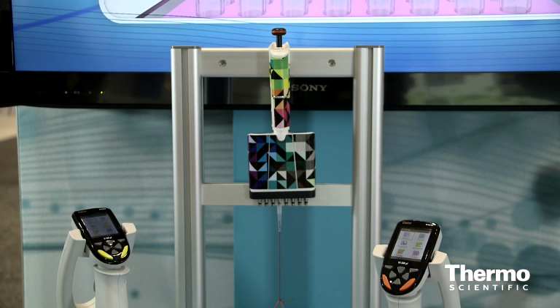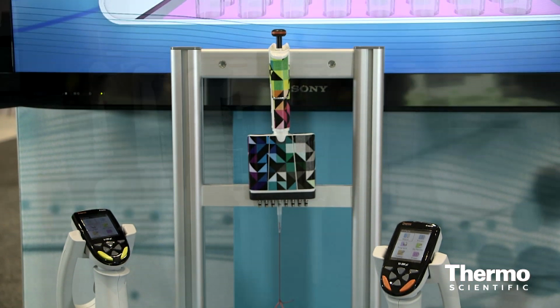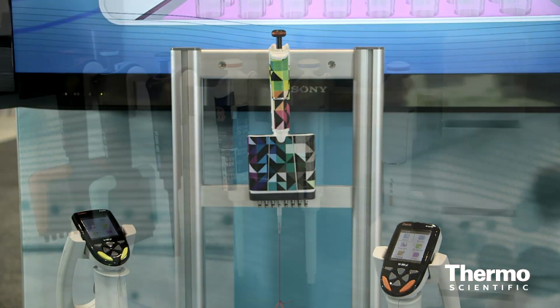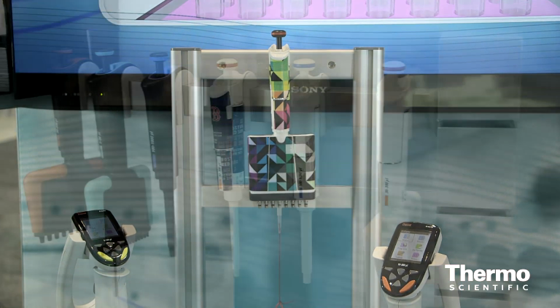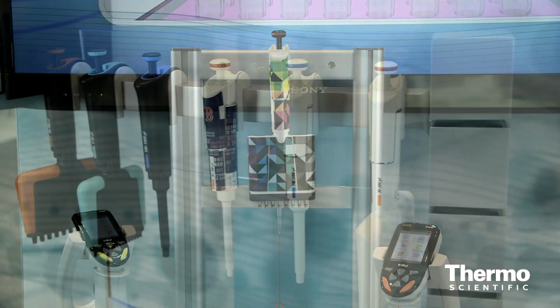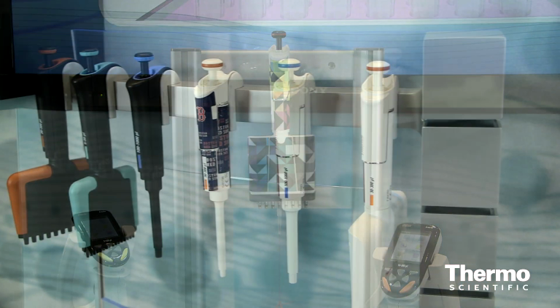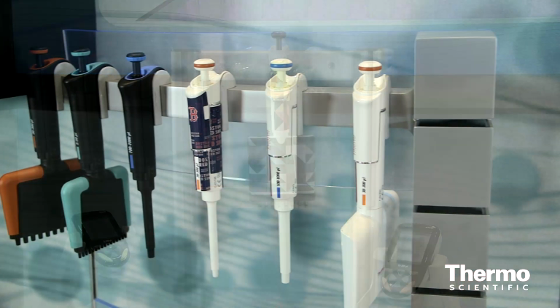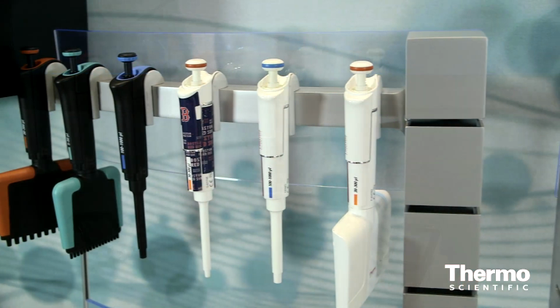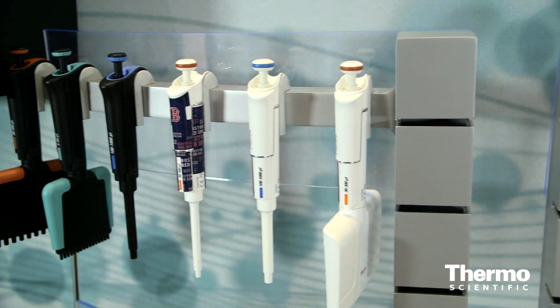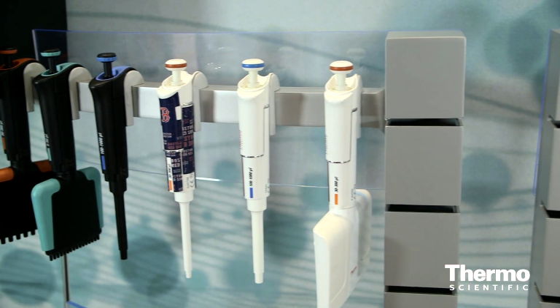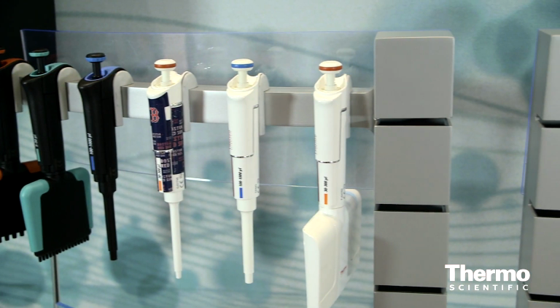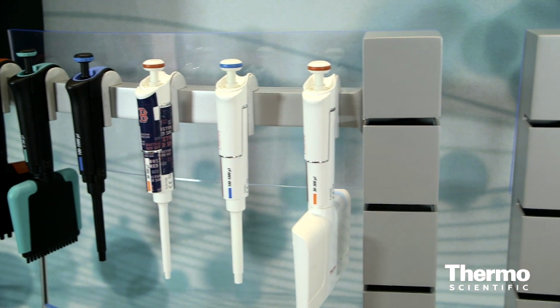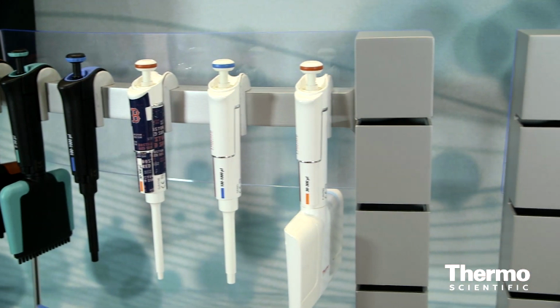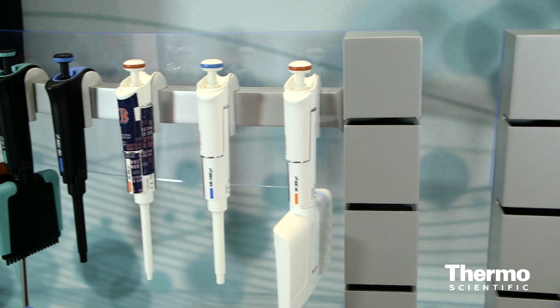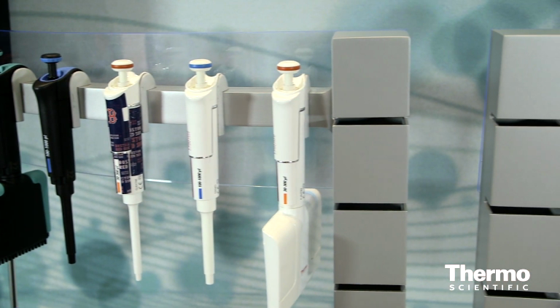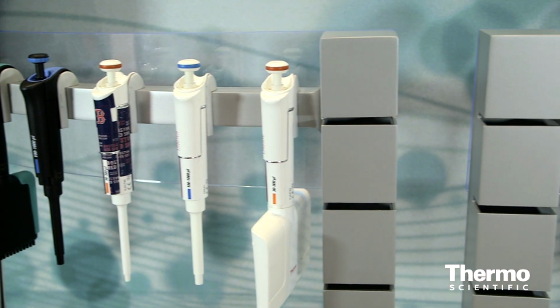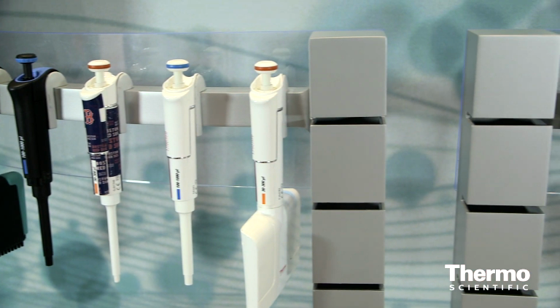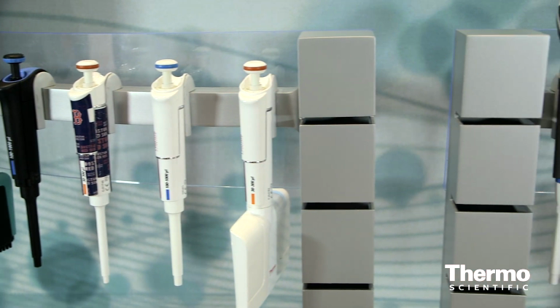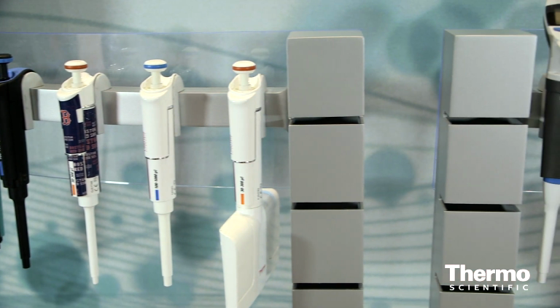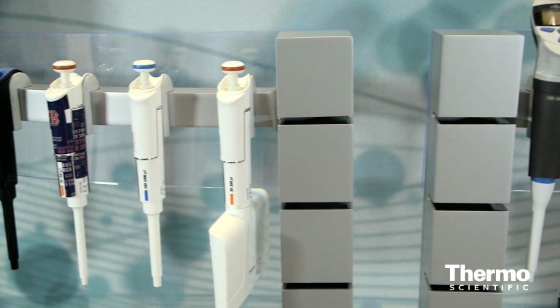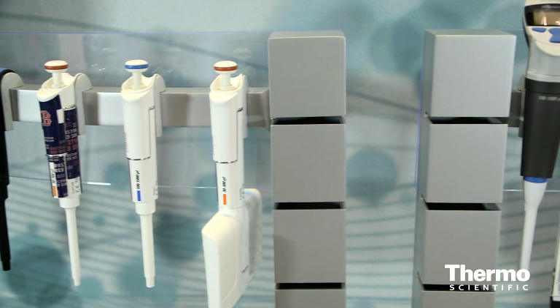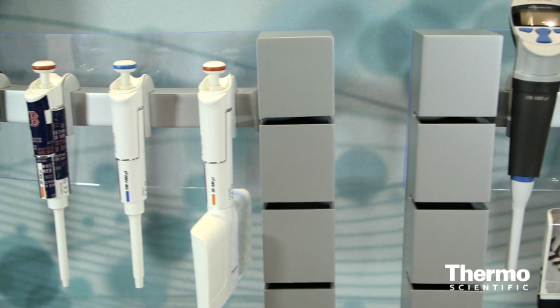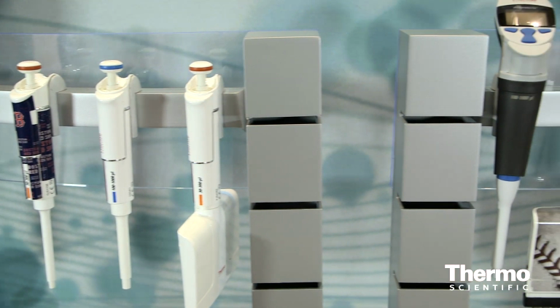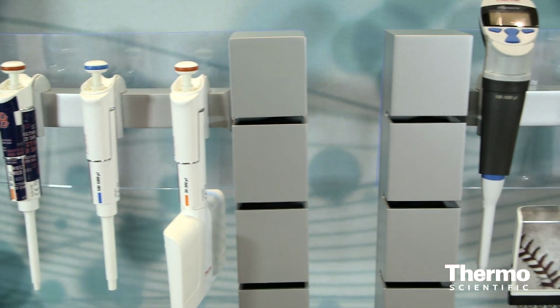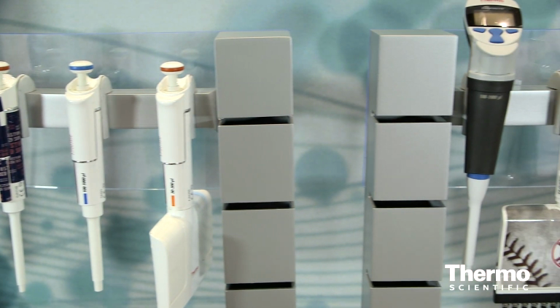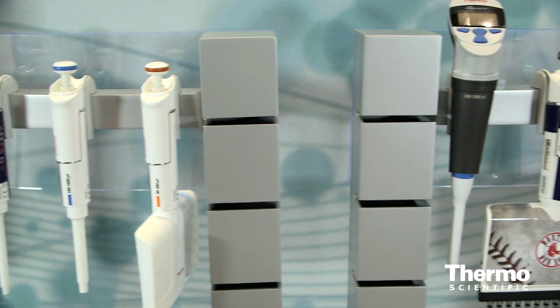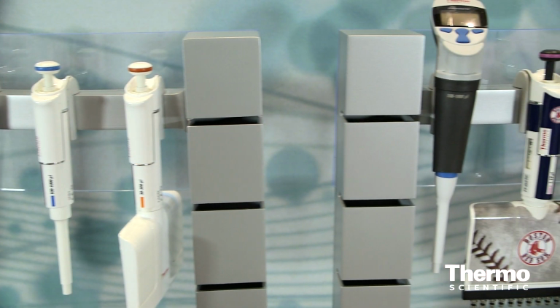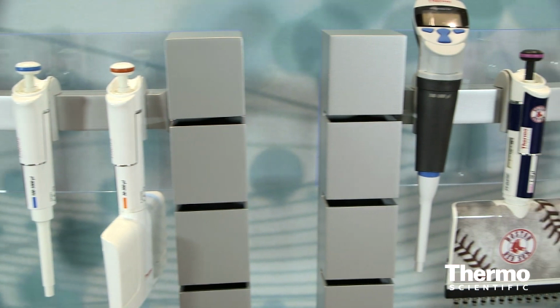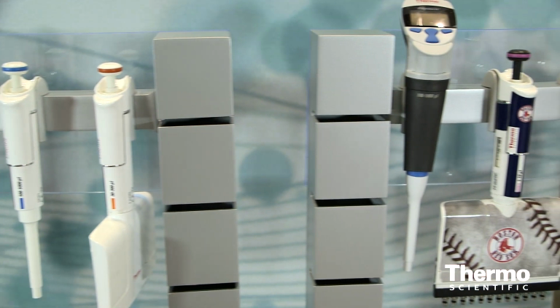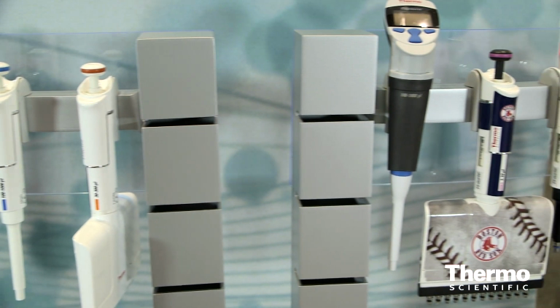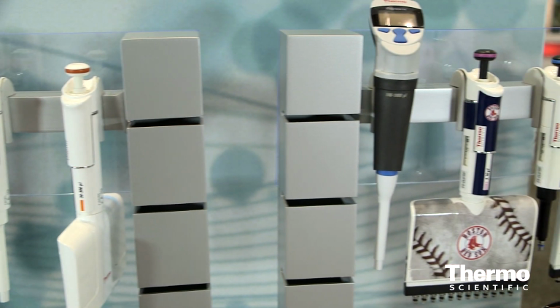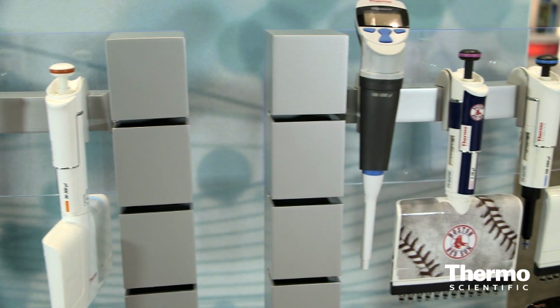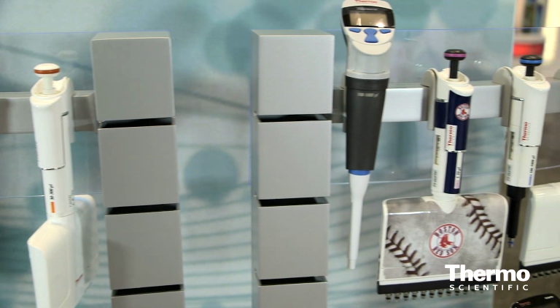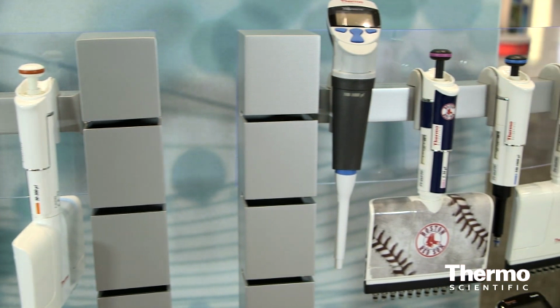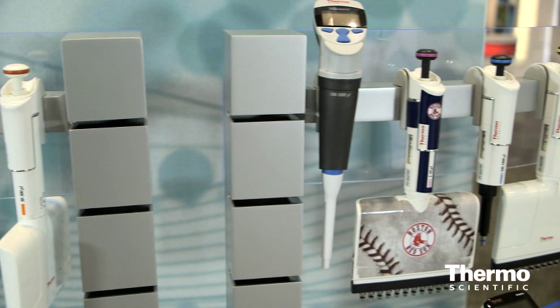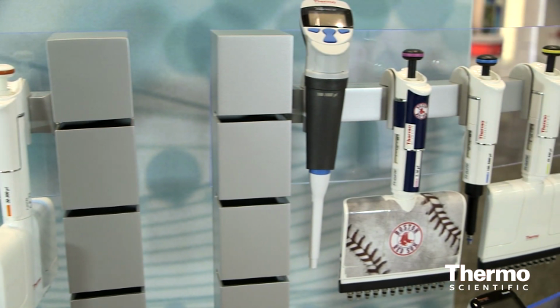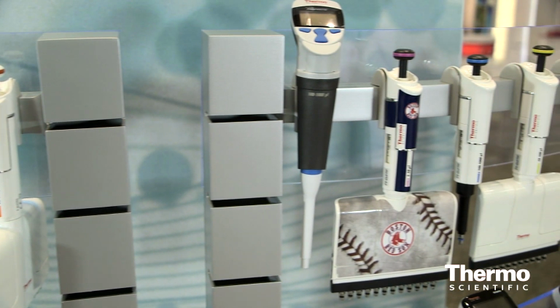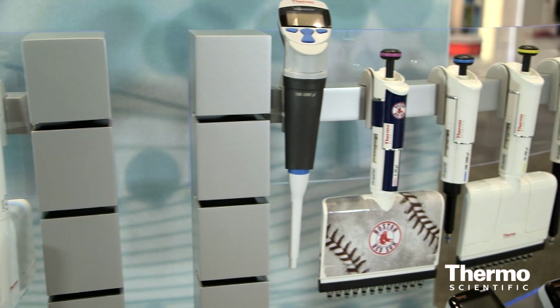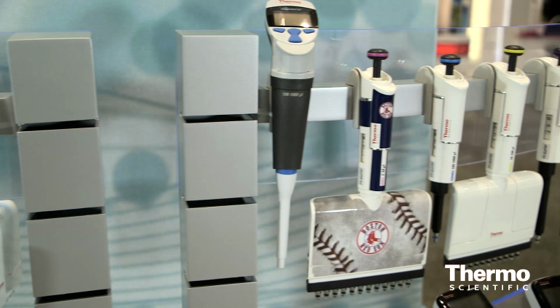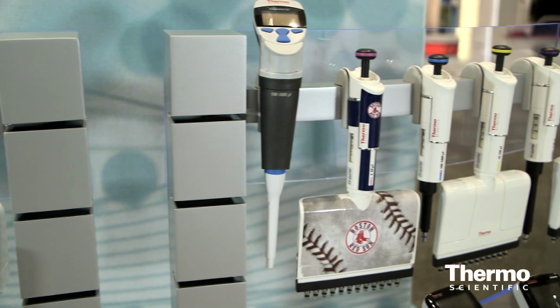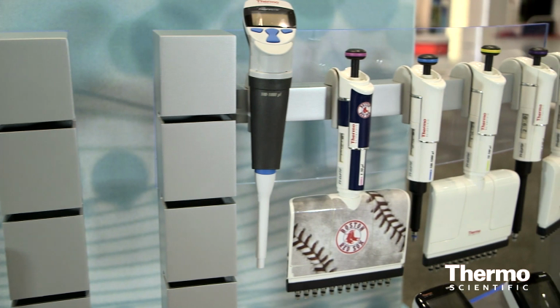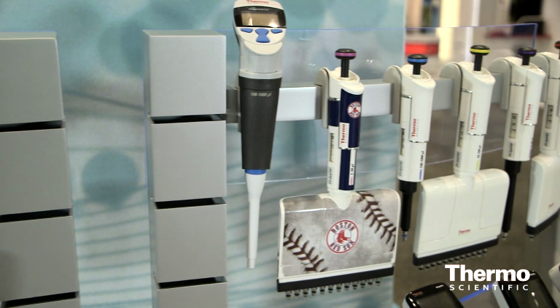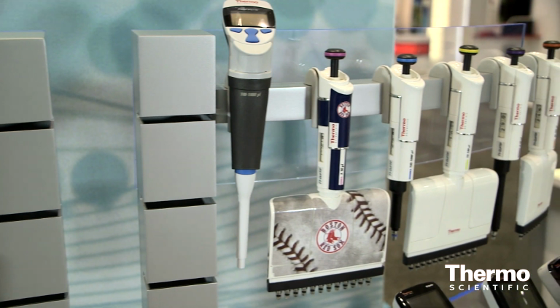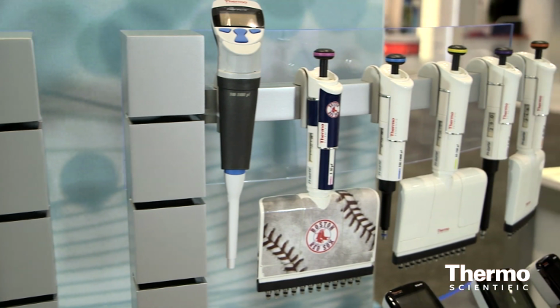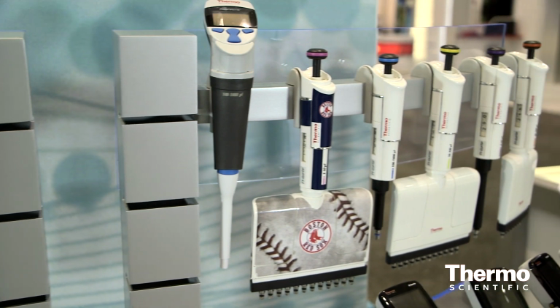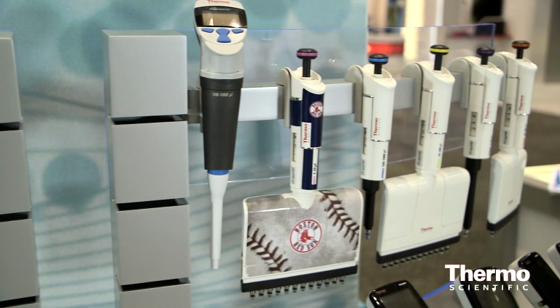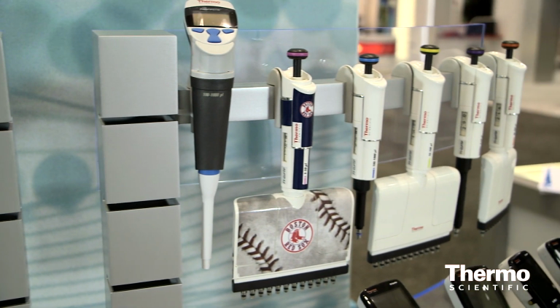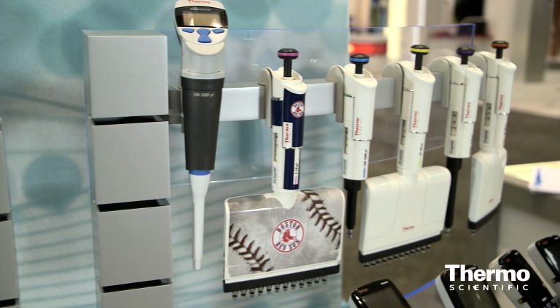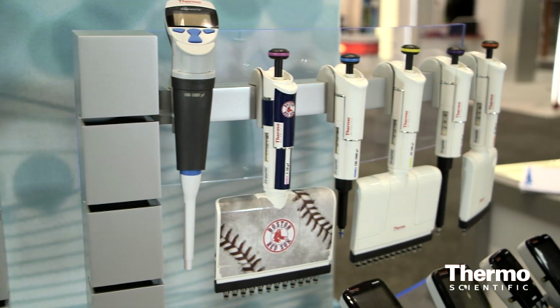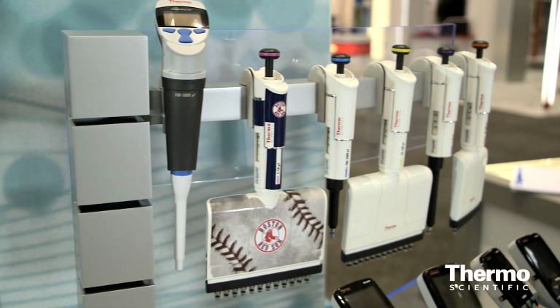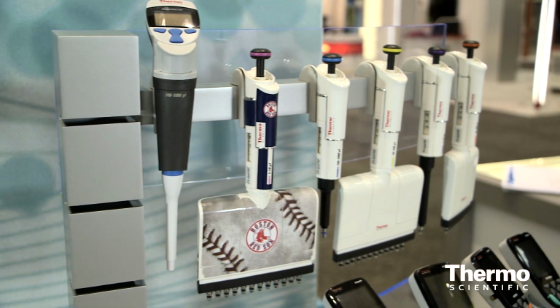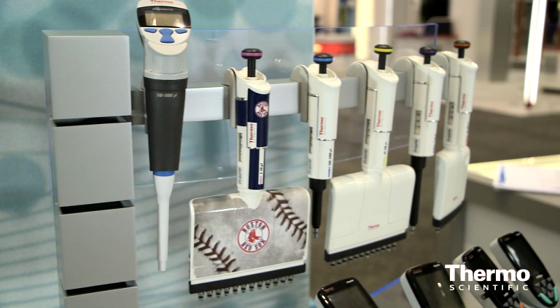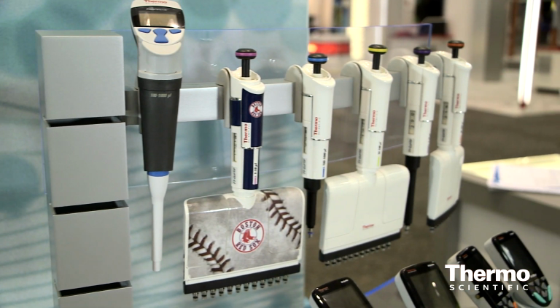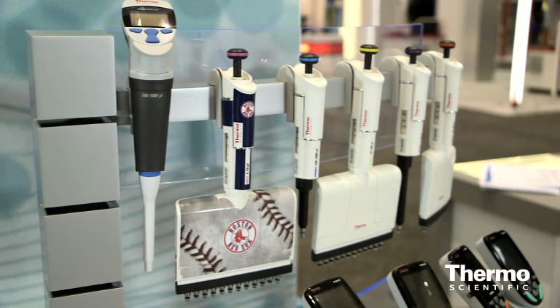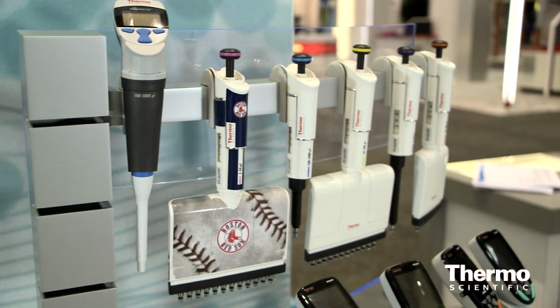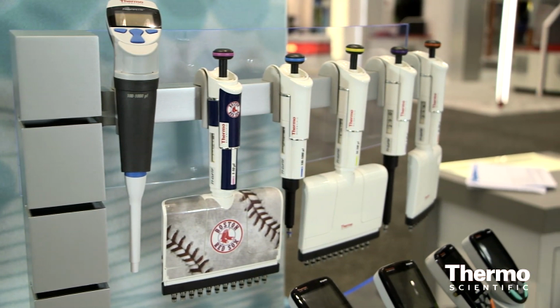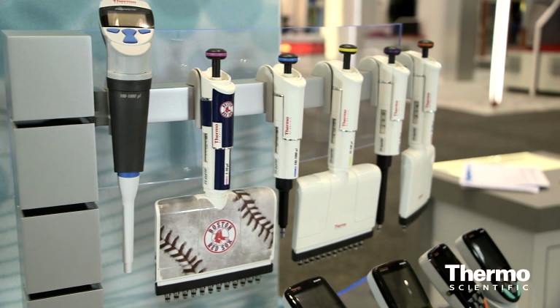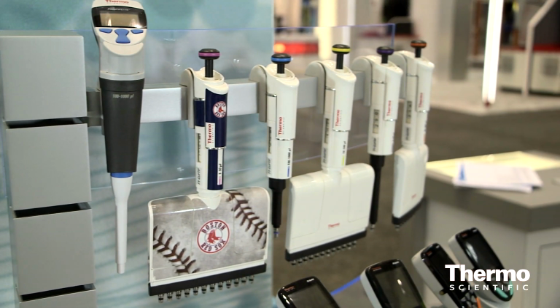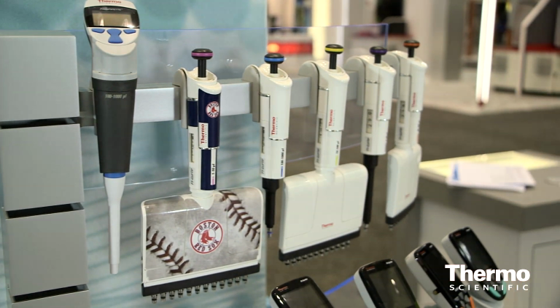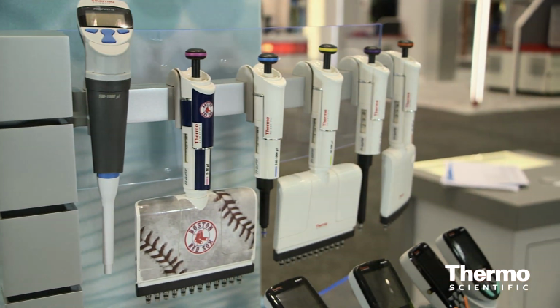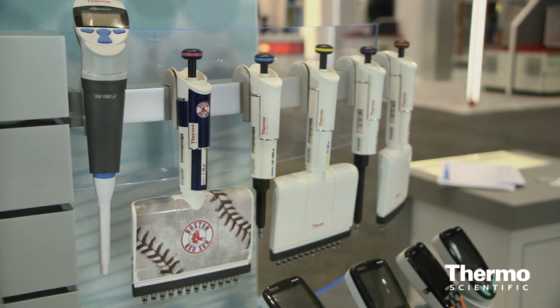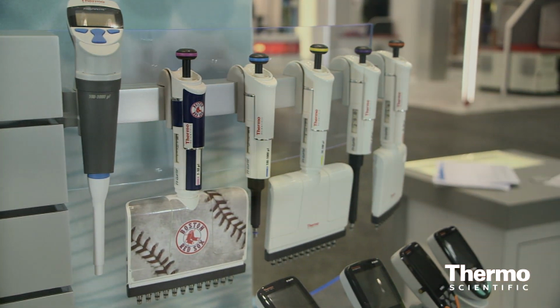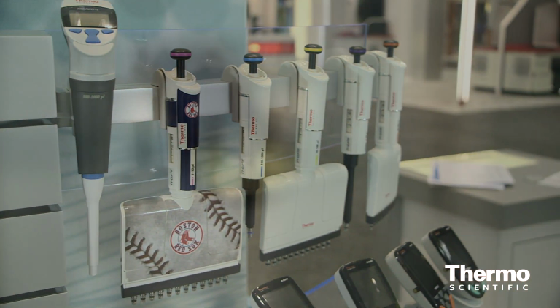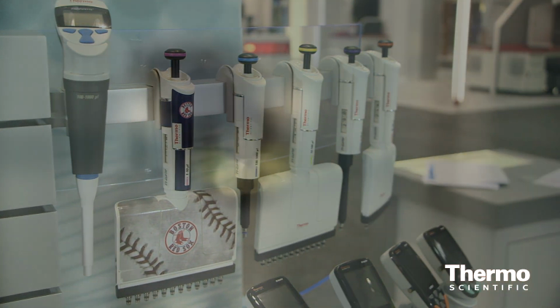We originally launched the manual pipette line, the F1 ClipTip pipetting system, and now this is the electronic version.